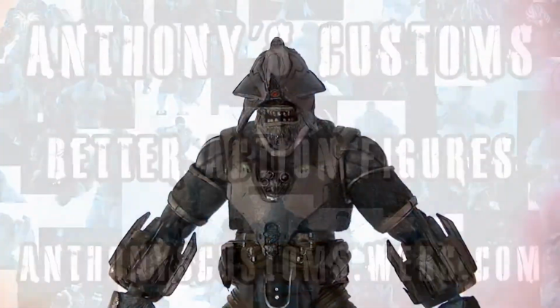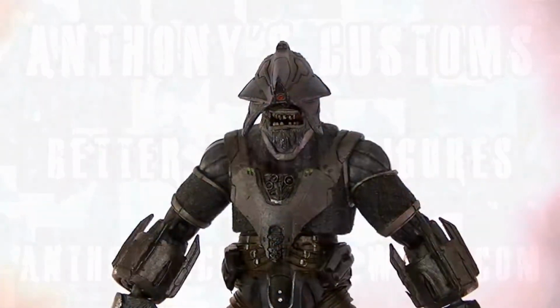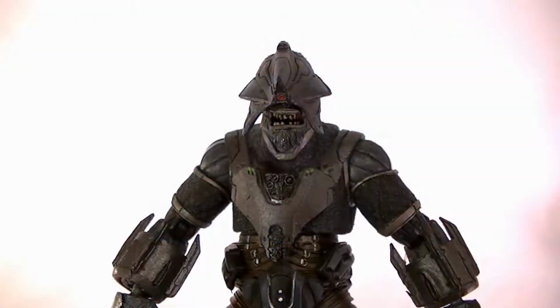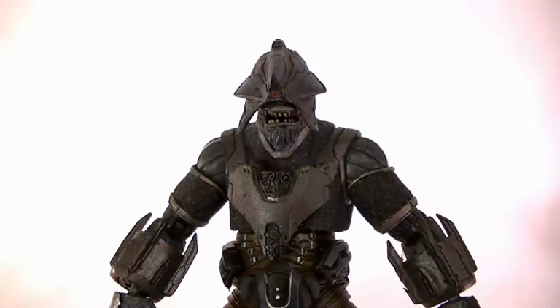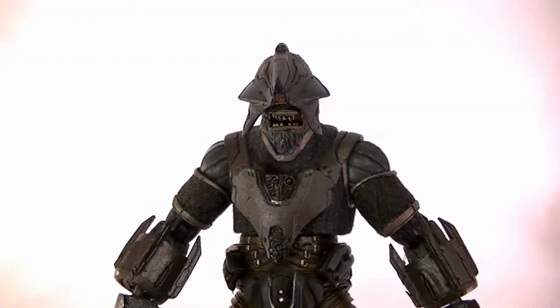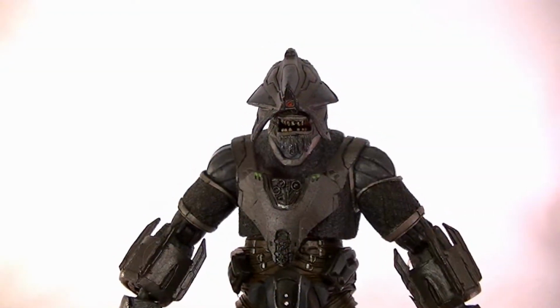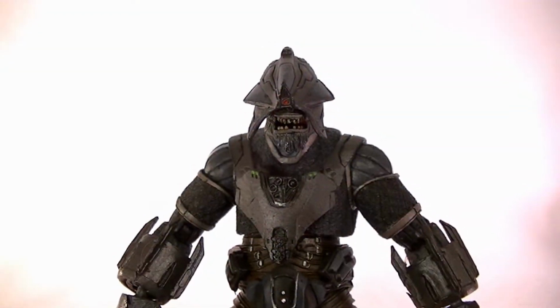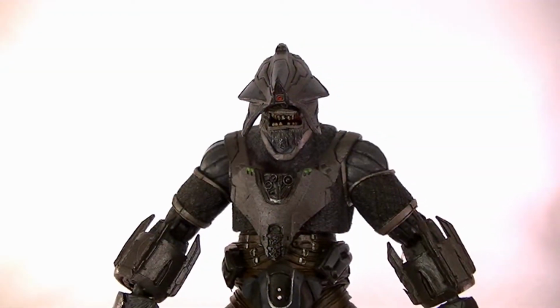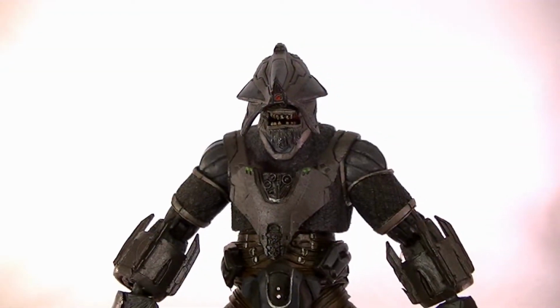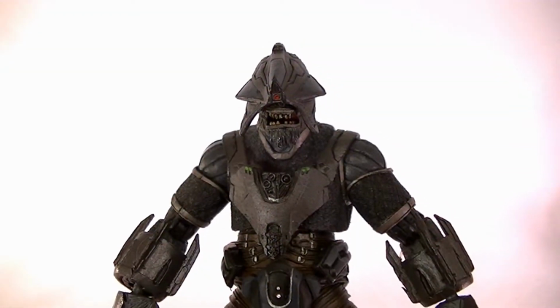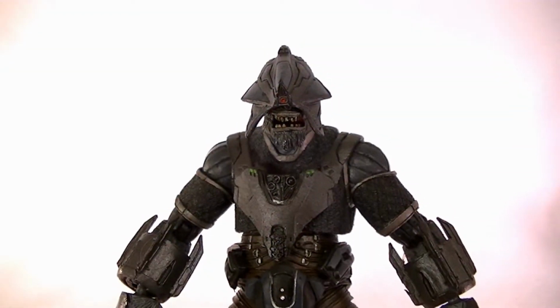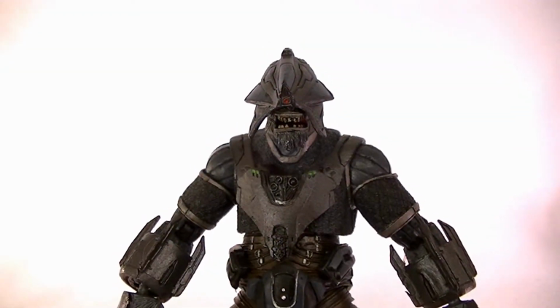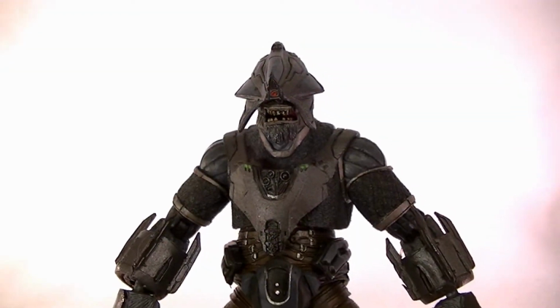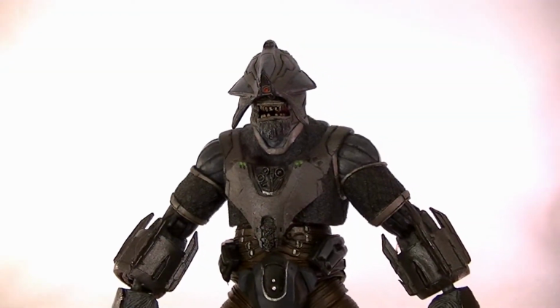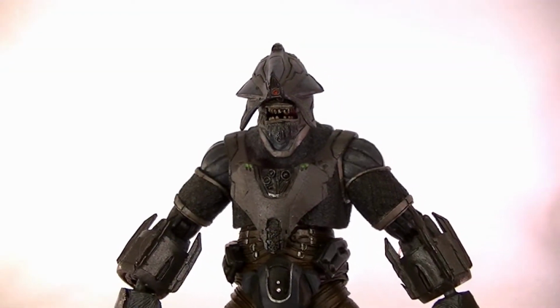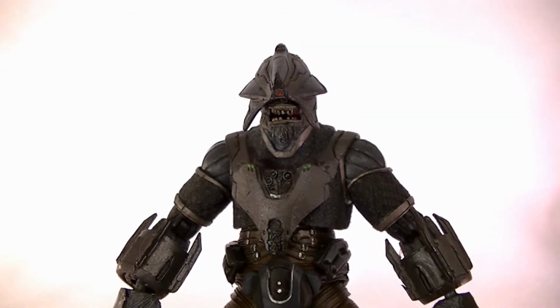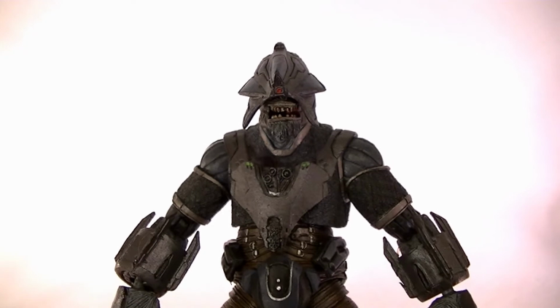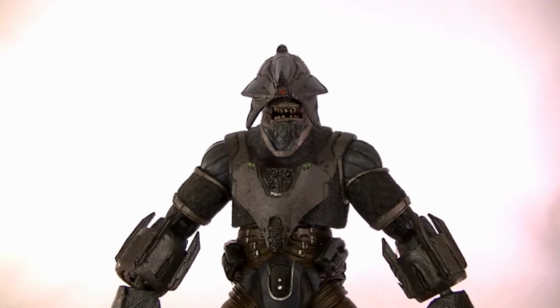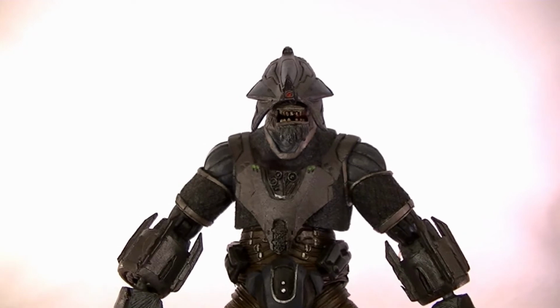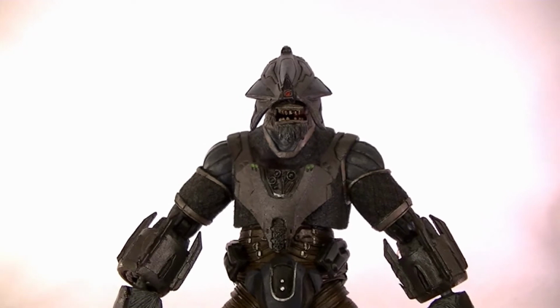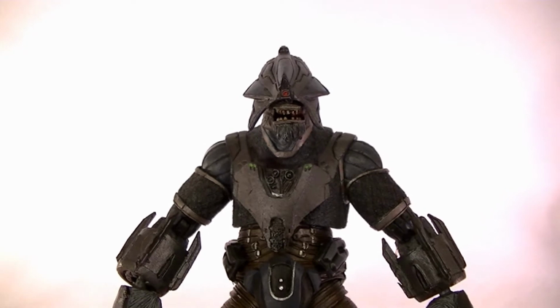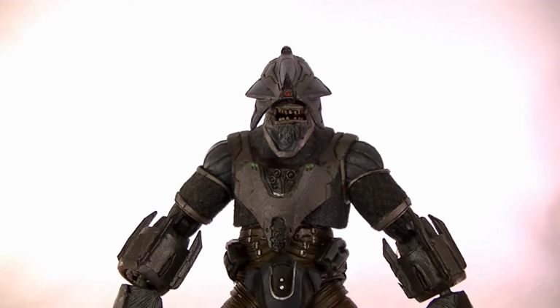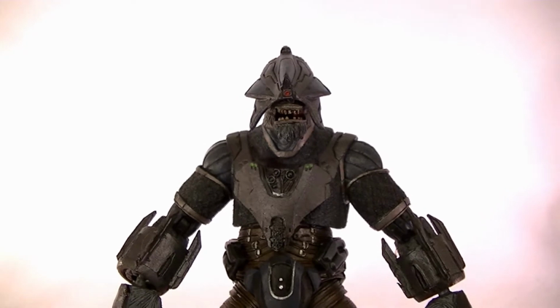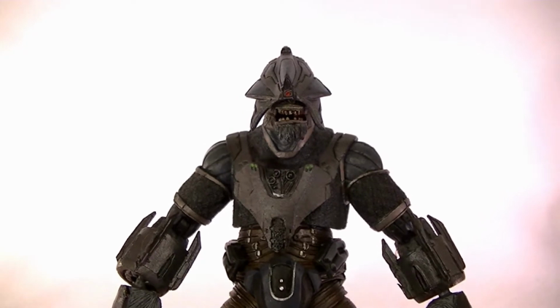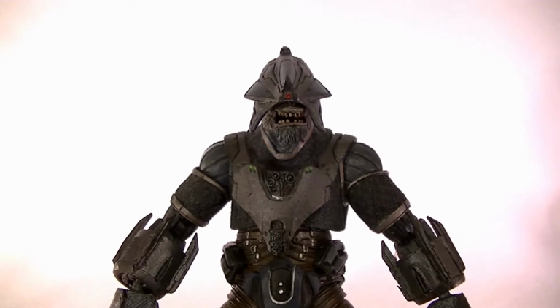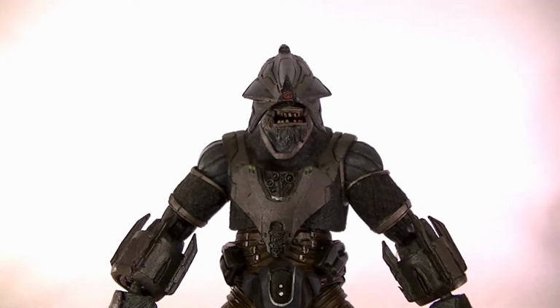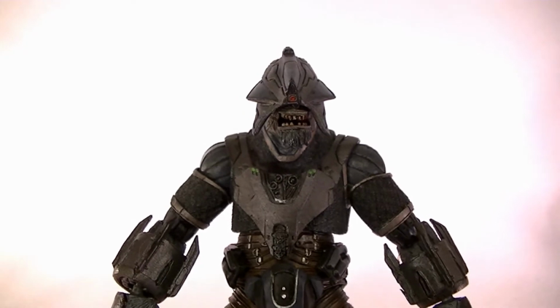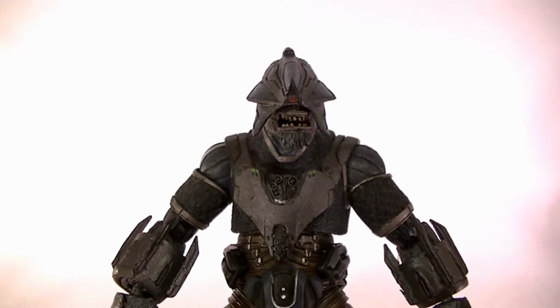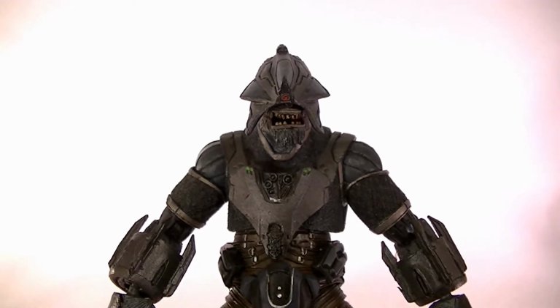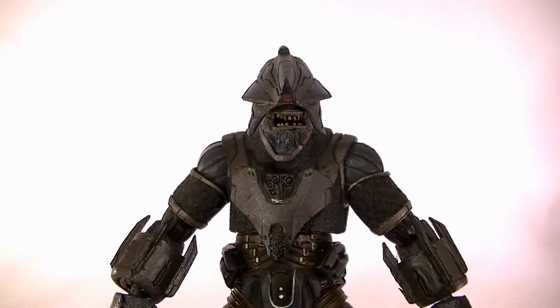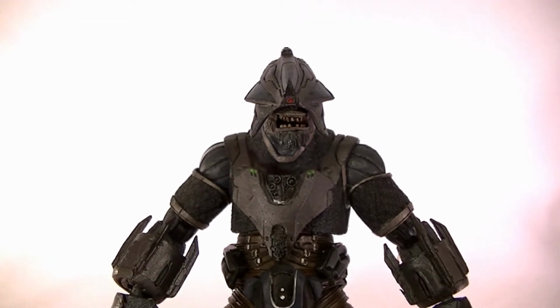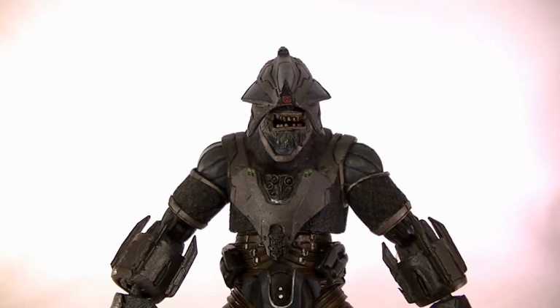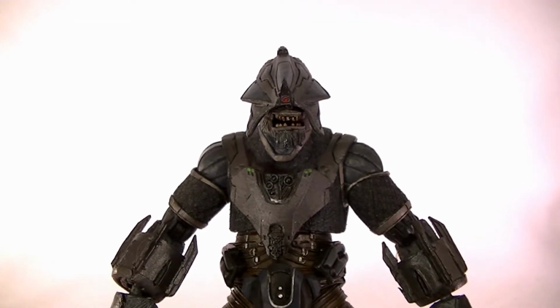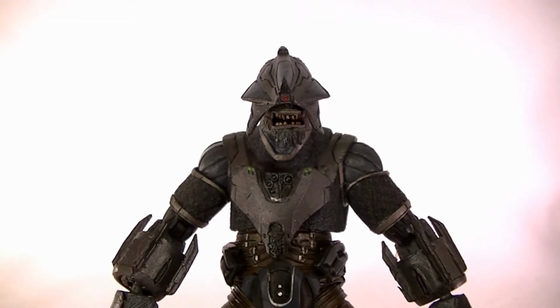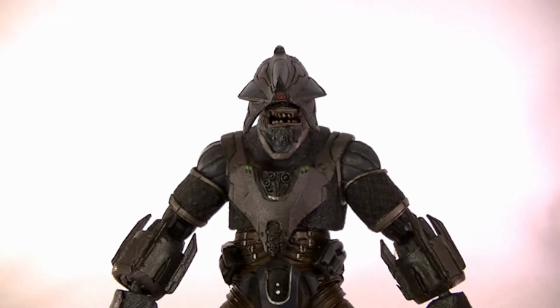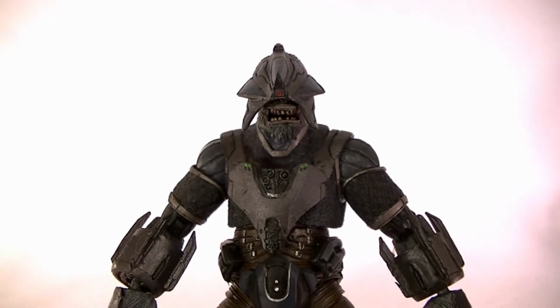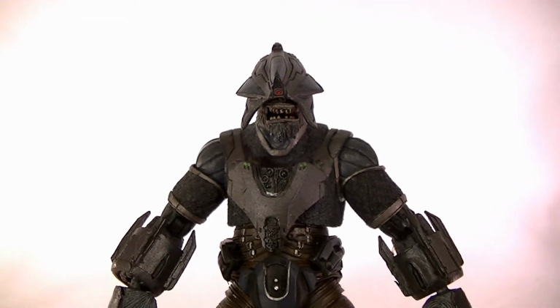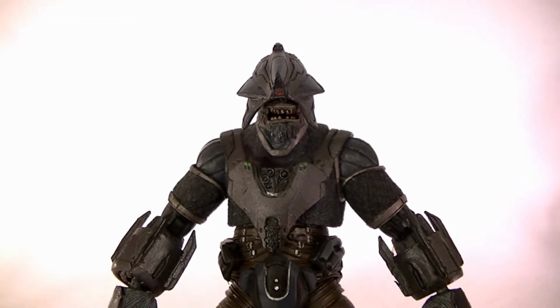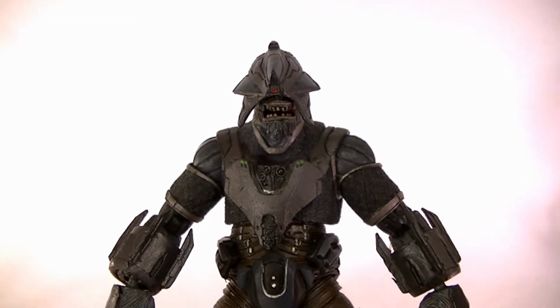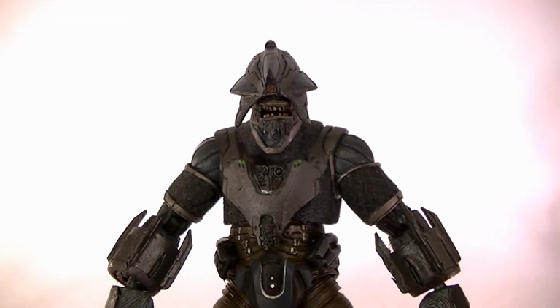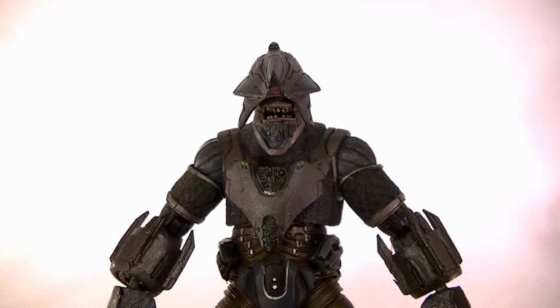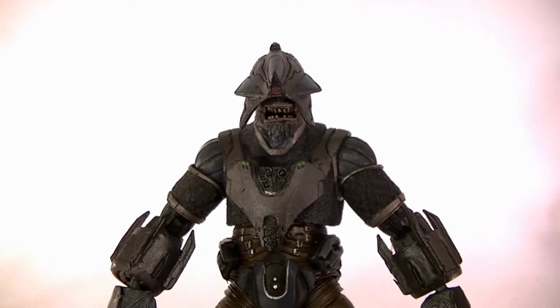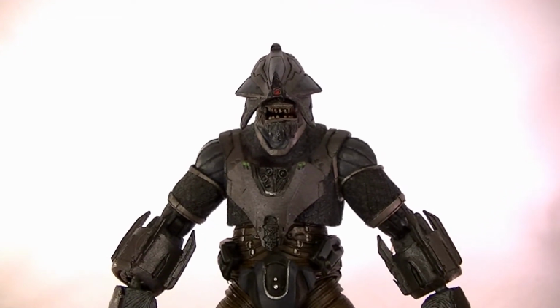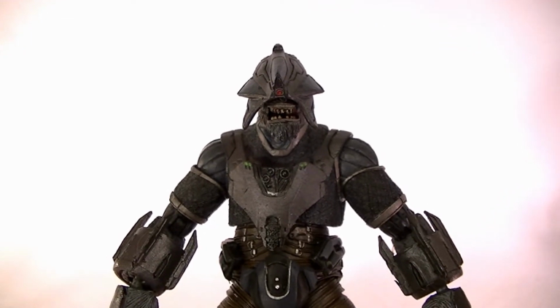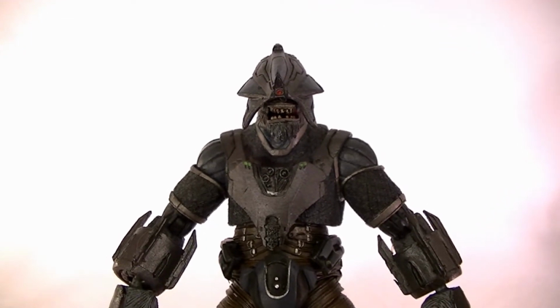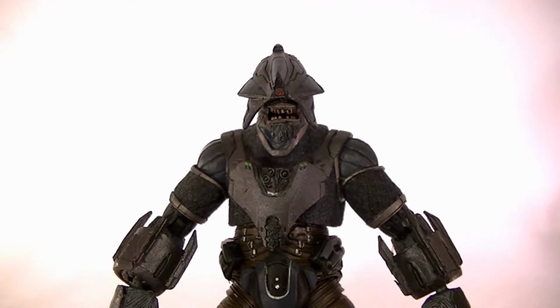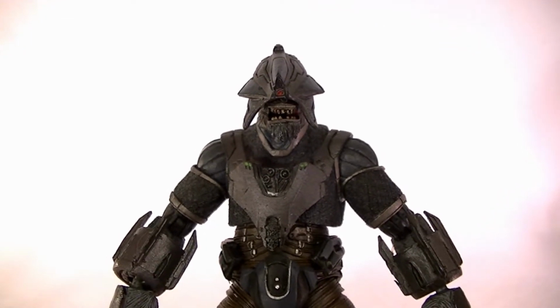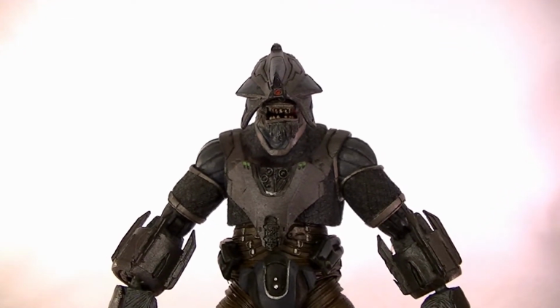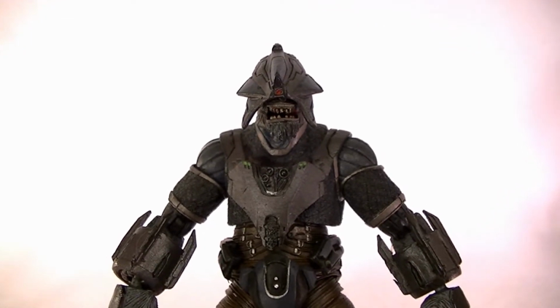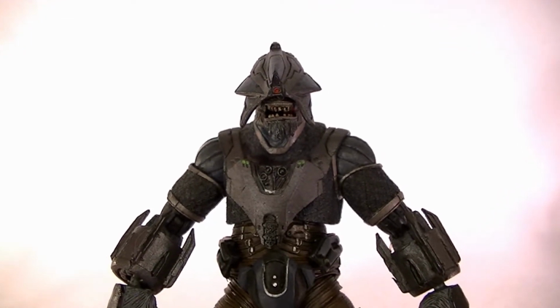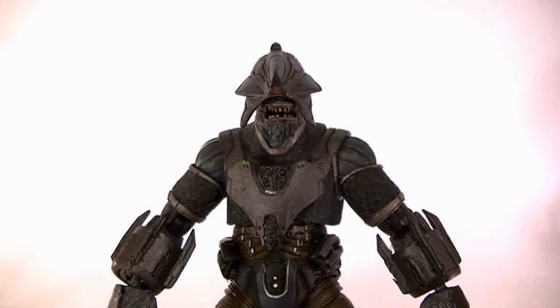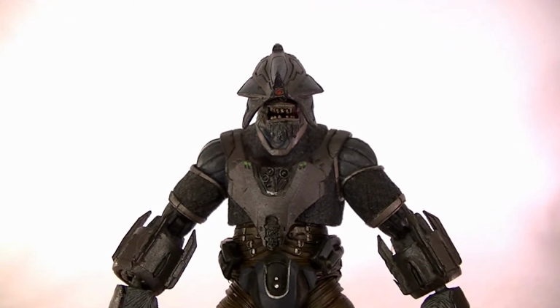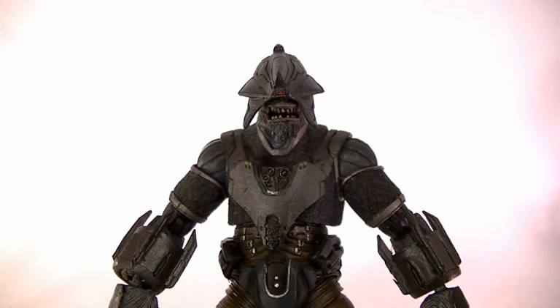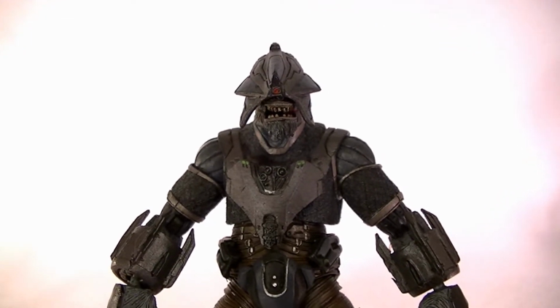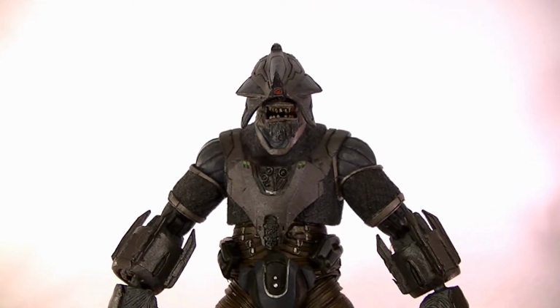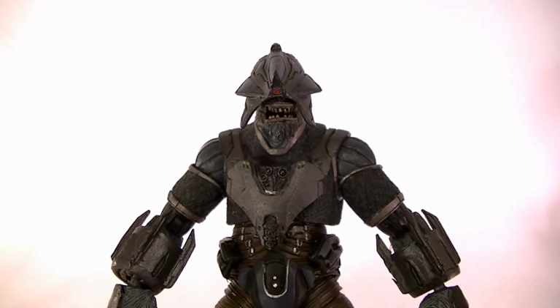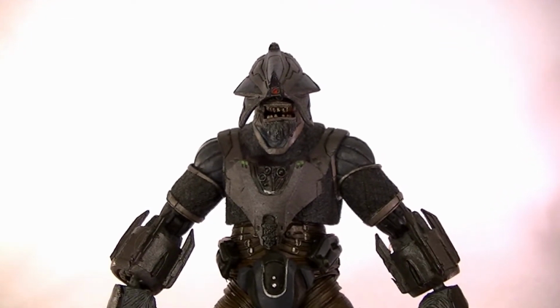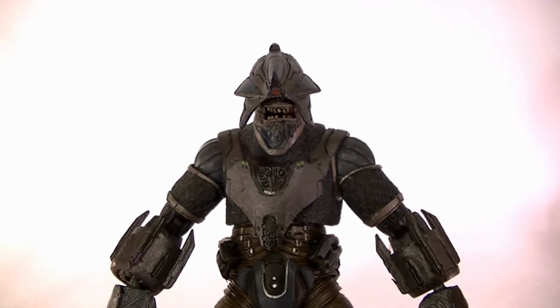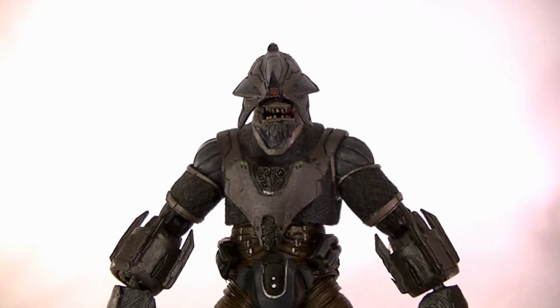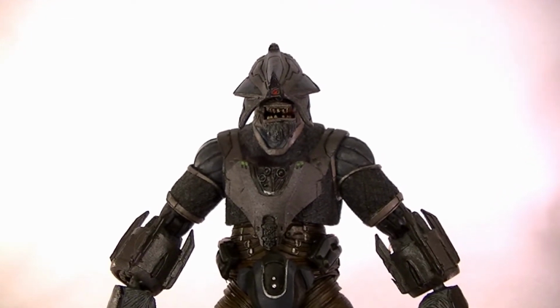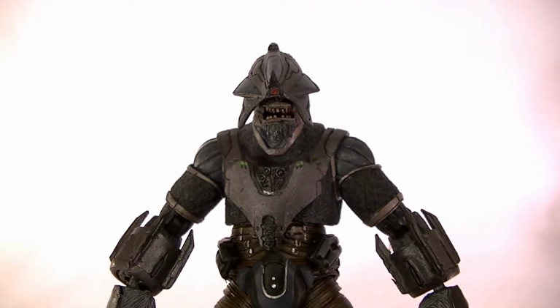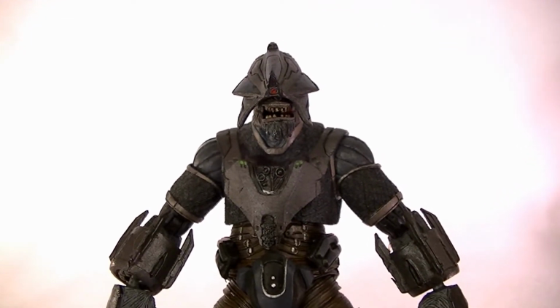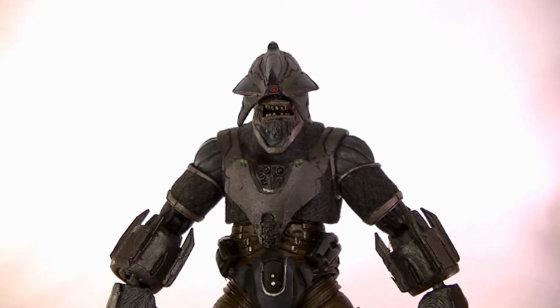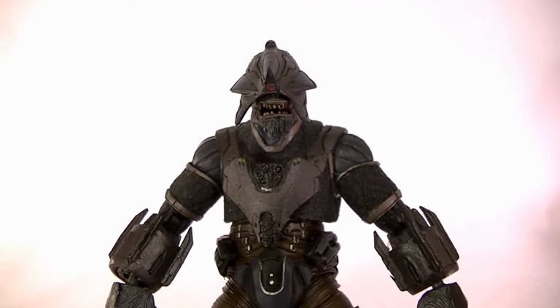Hey, what's up guys, this is Anthony from Anthony's Customs and for this review we're going to be looking at the Halo 3 Brute Stalker from McFarlane.